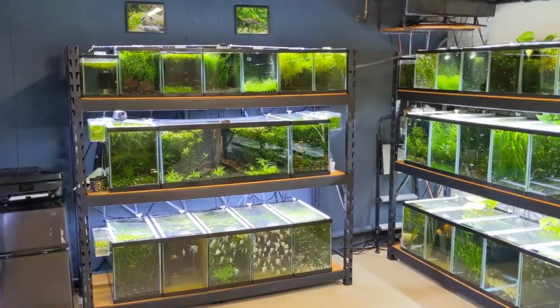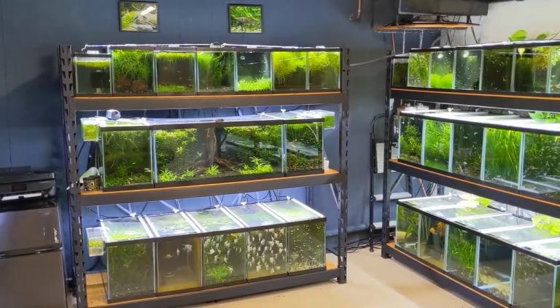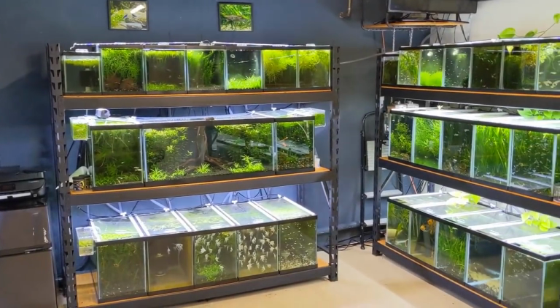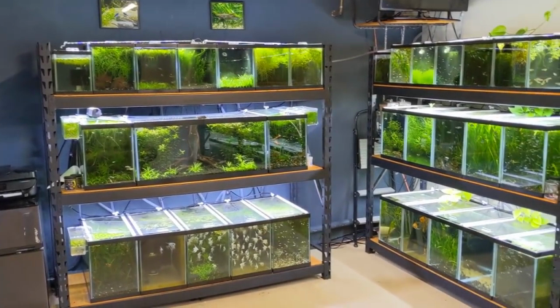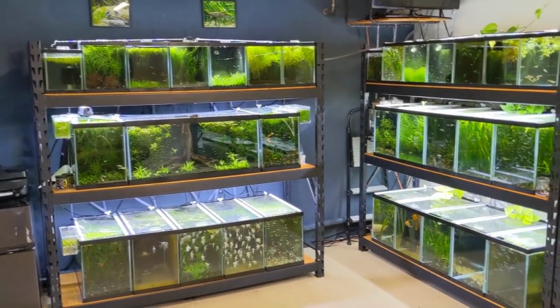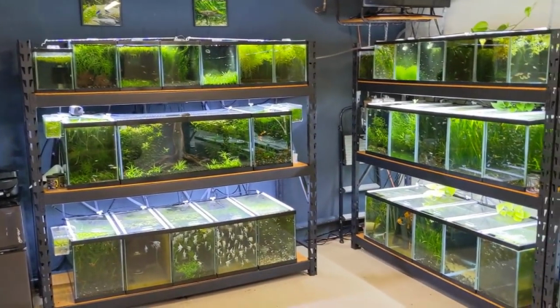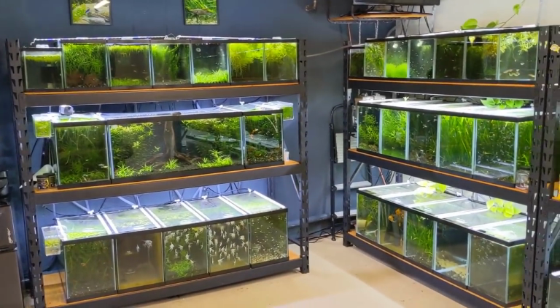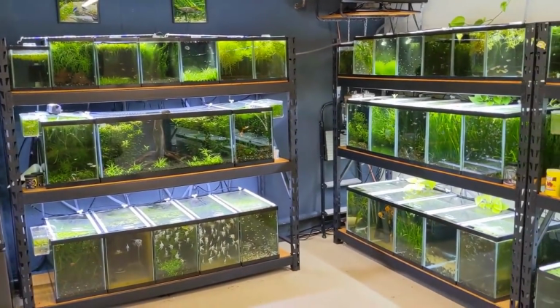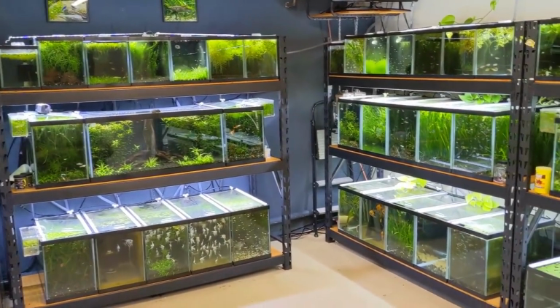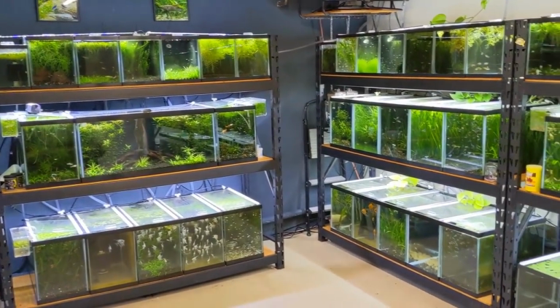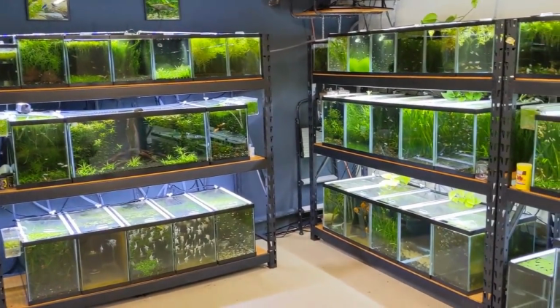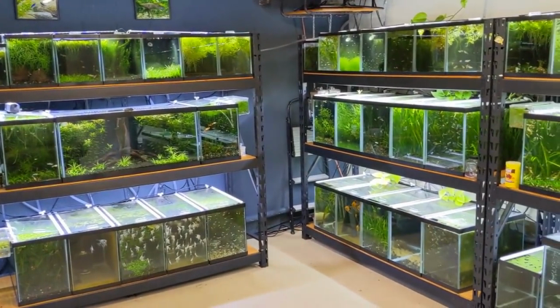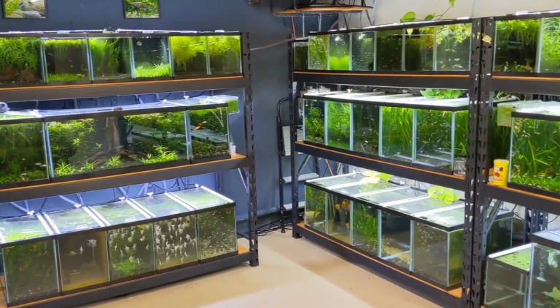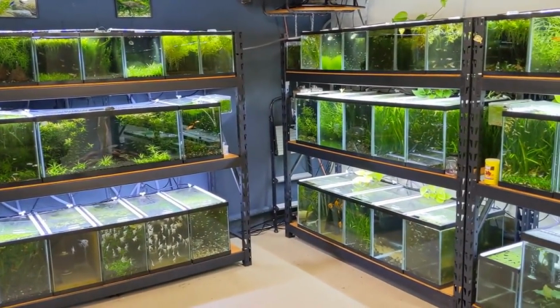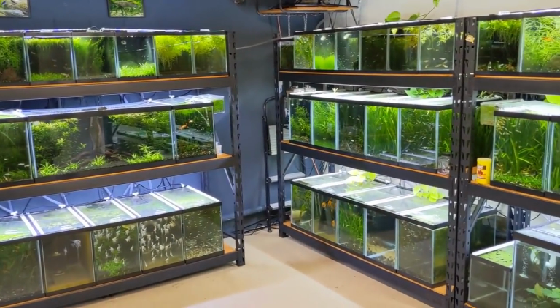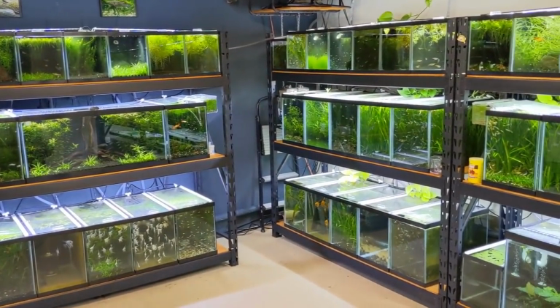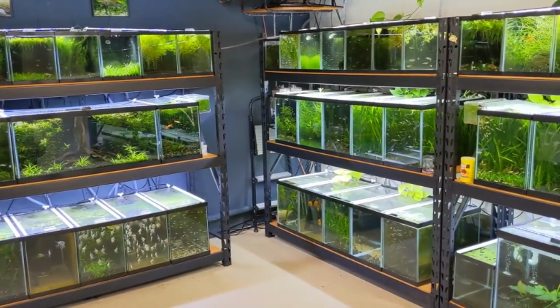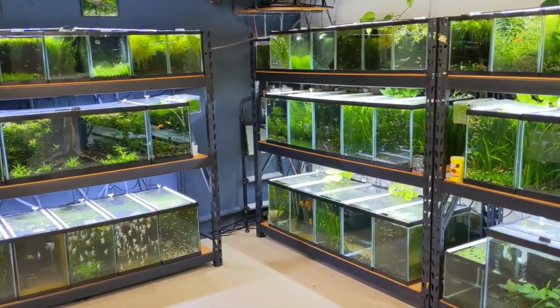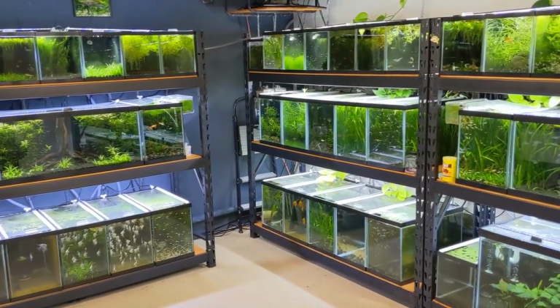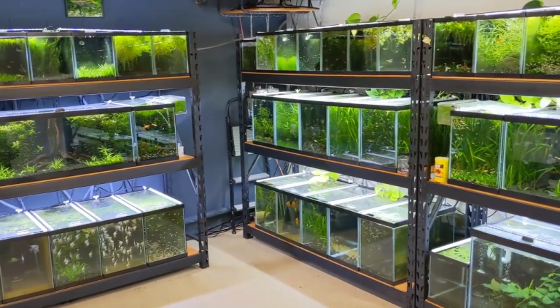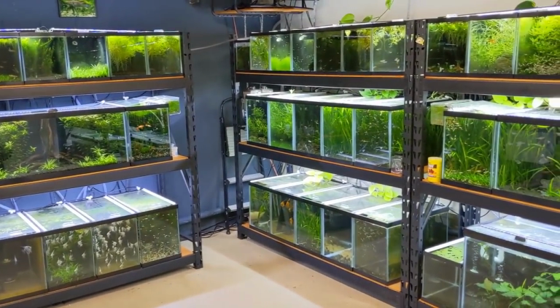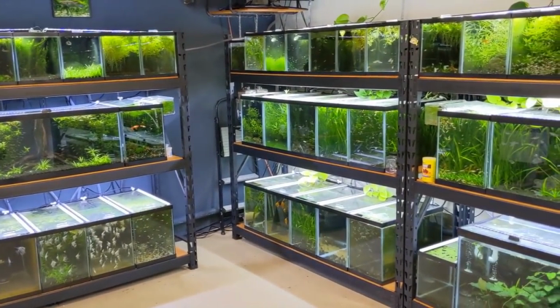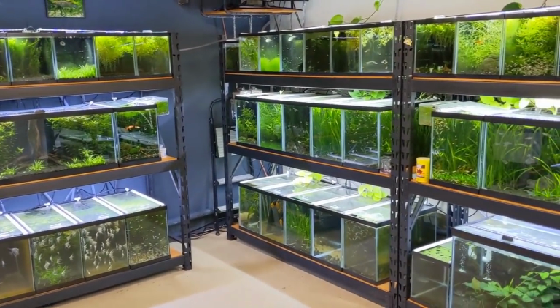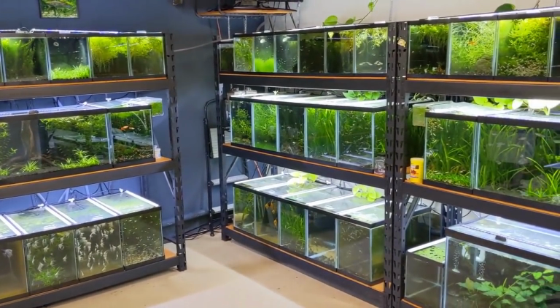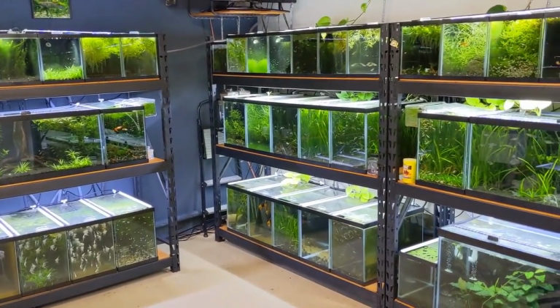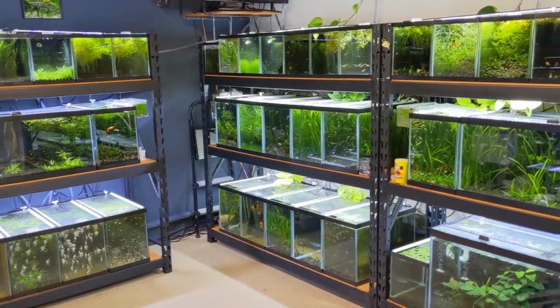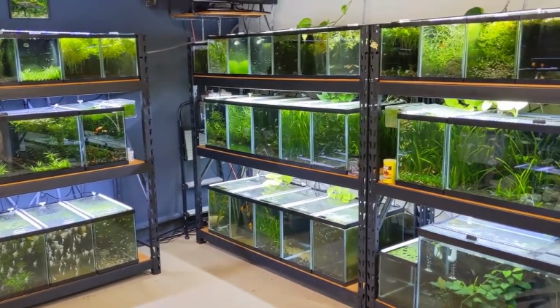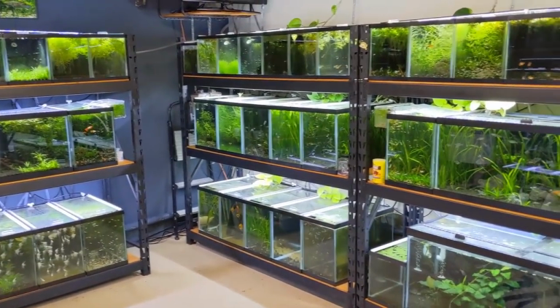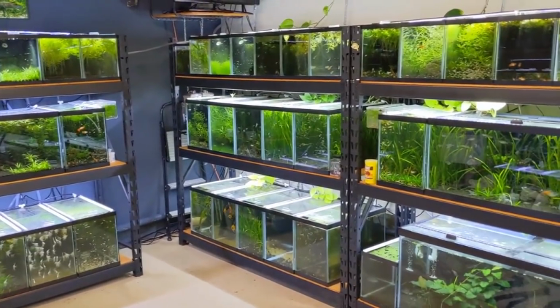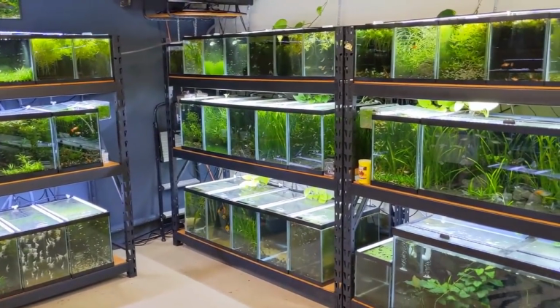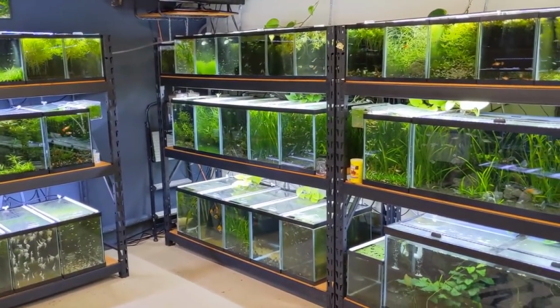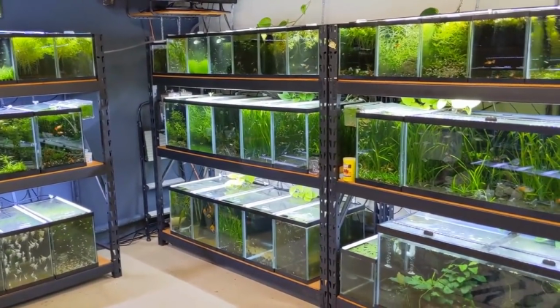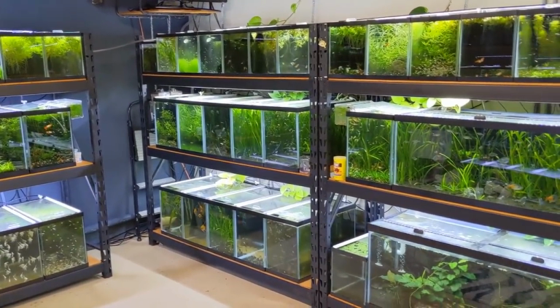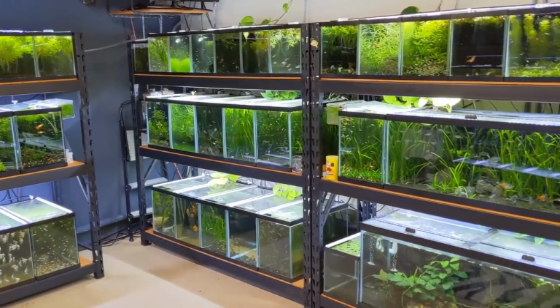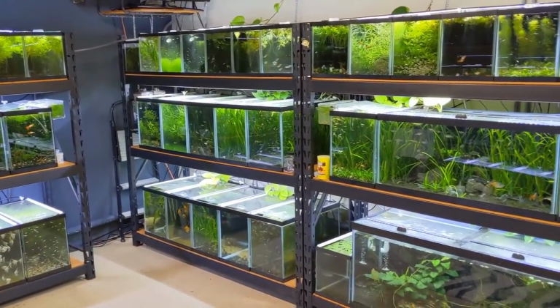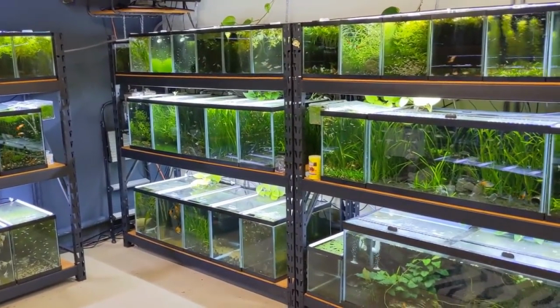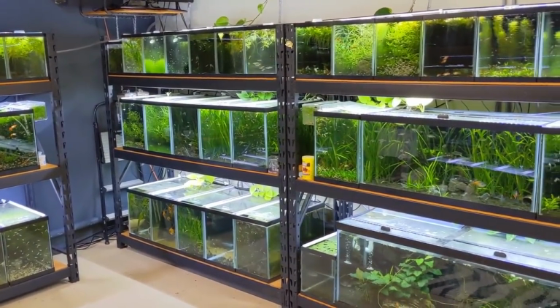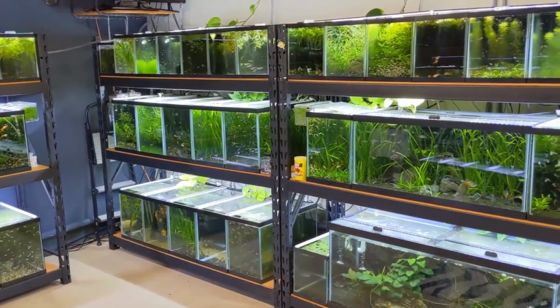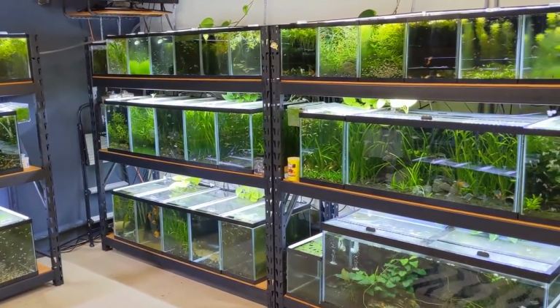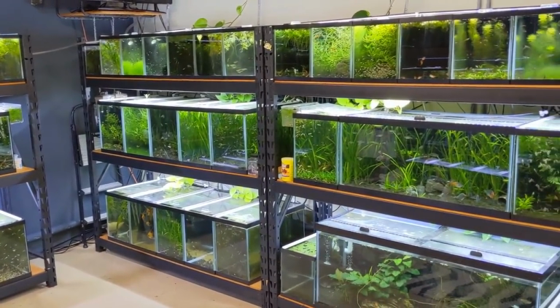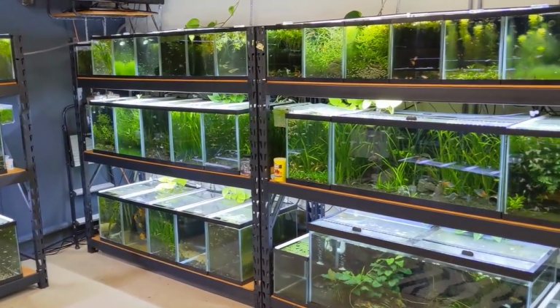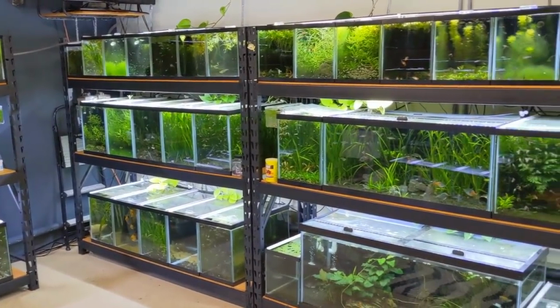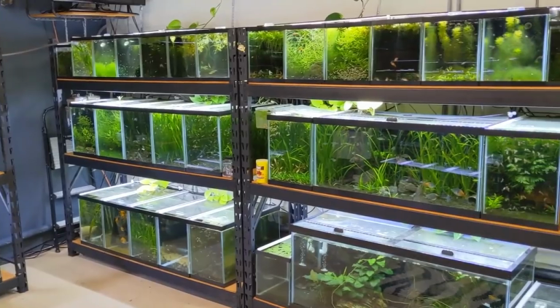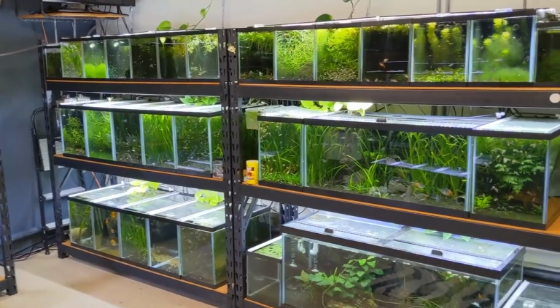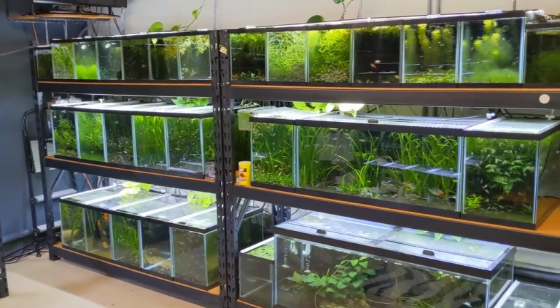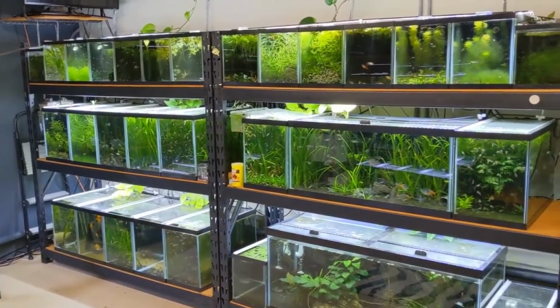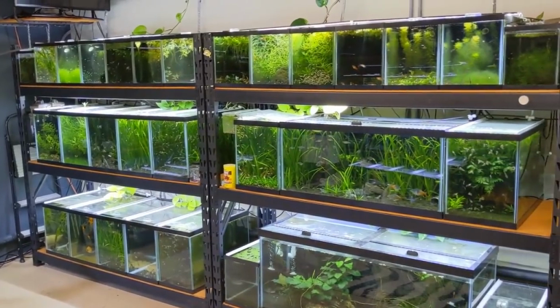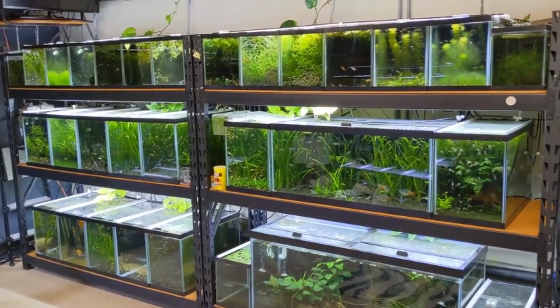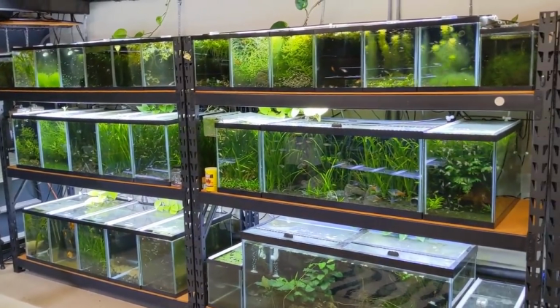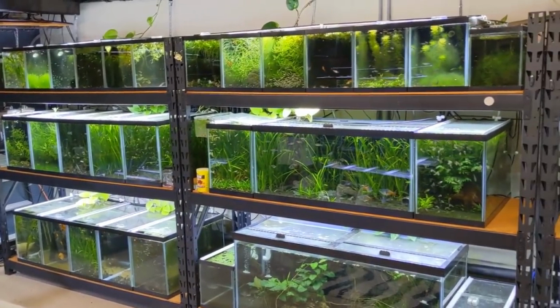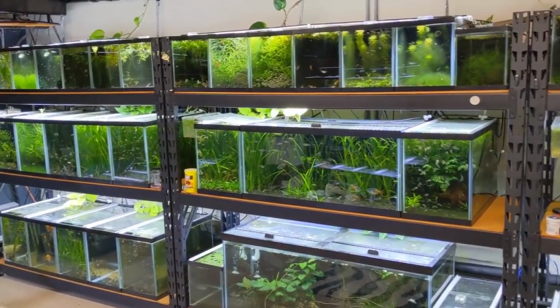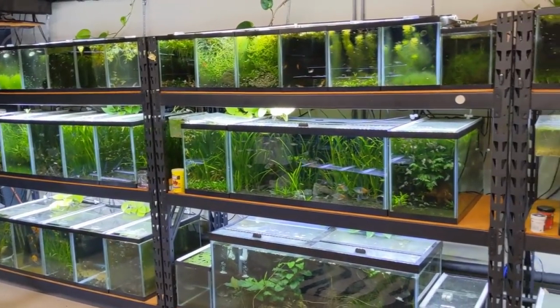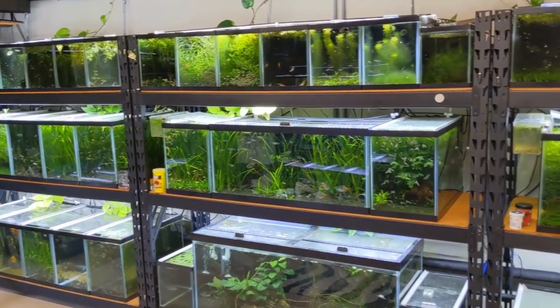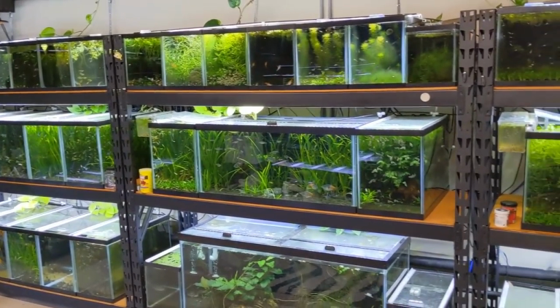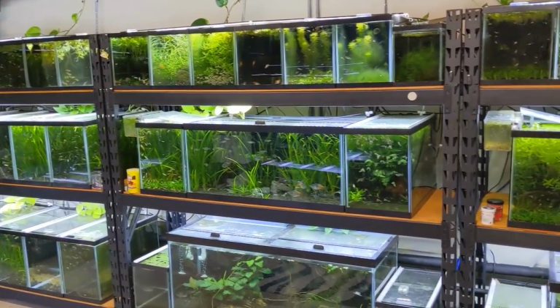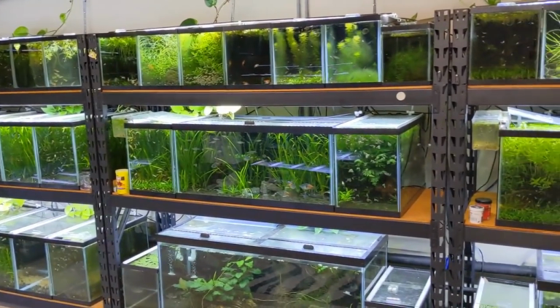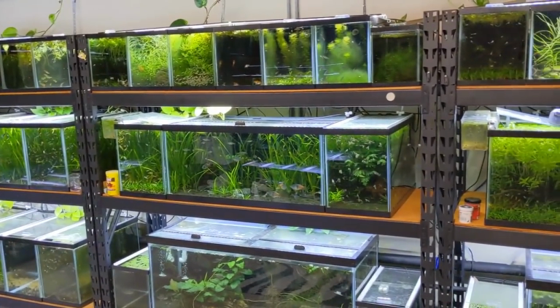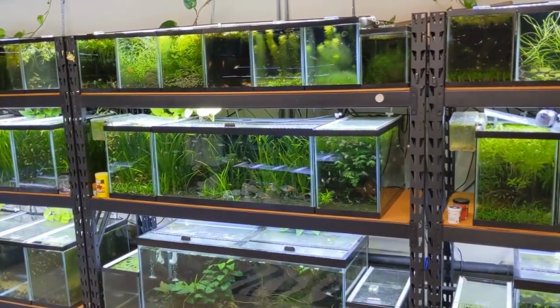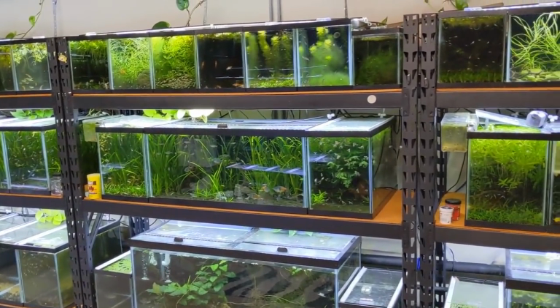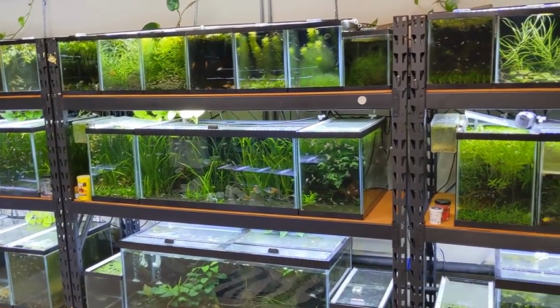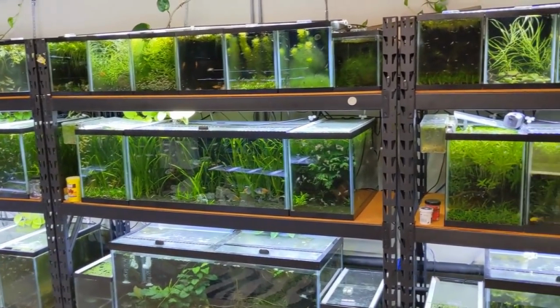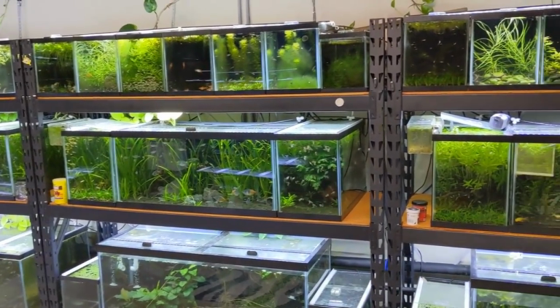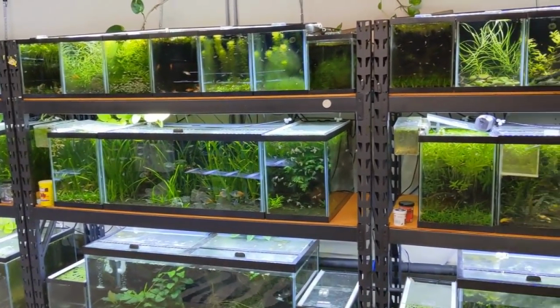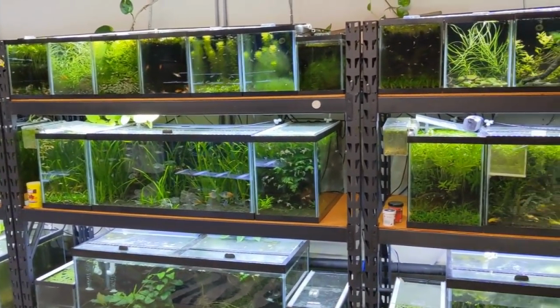That was another day in the fish room. Thank you guys so much for watching - subscribe if you haven't, and we'll see you in the next one.